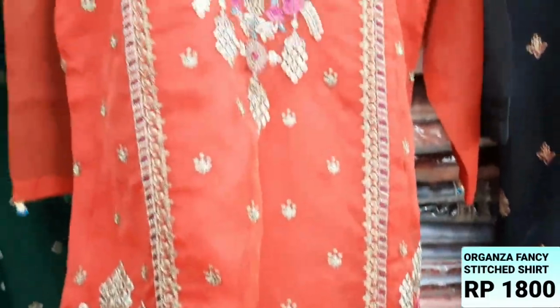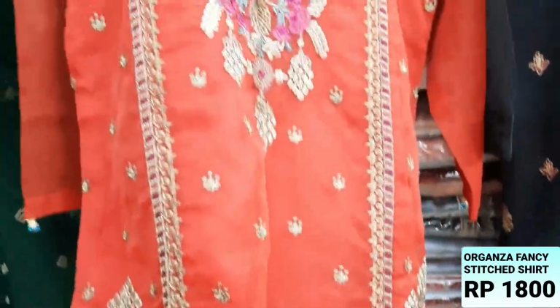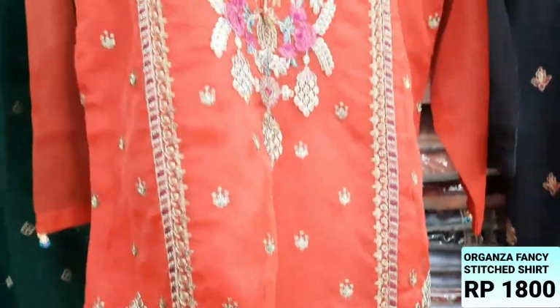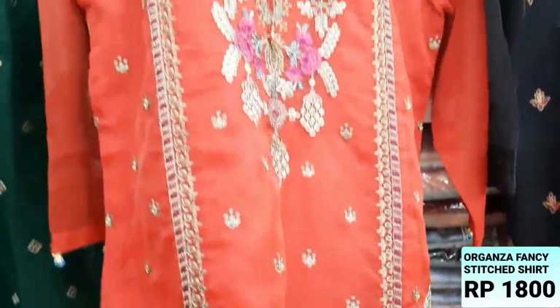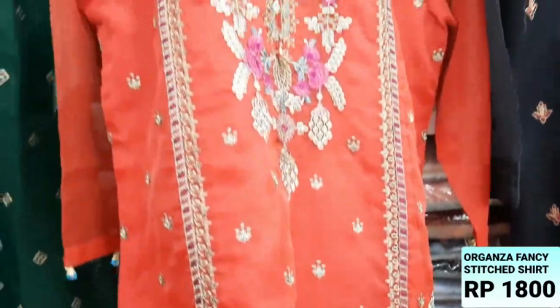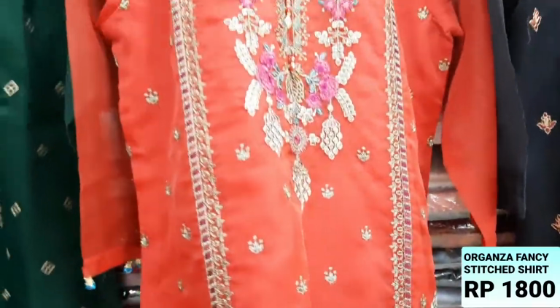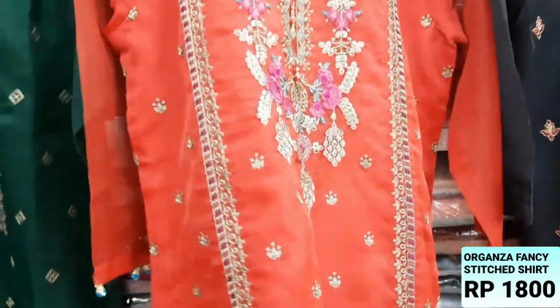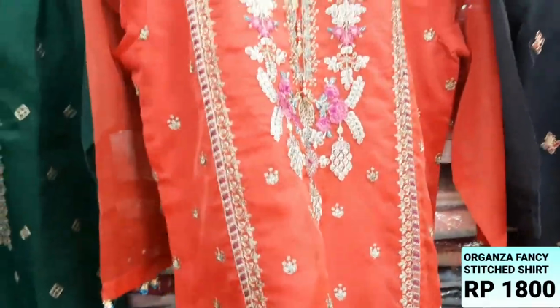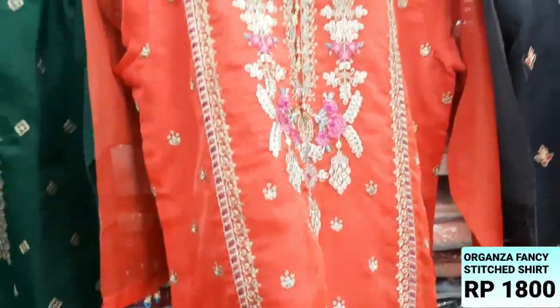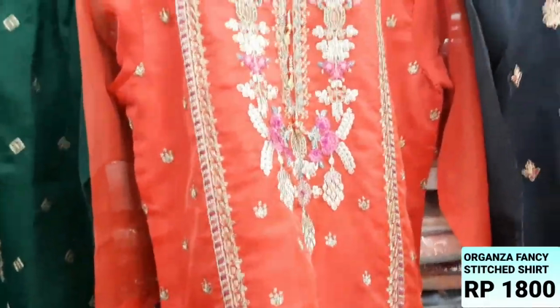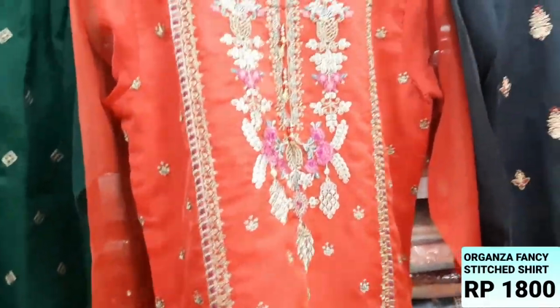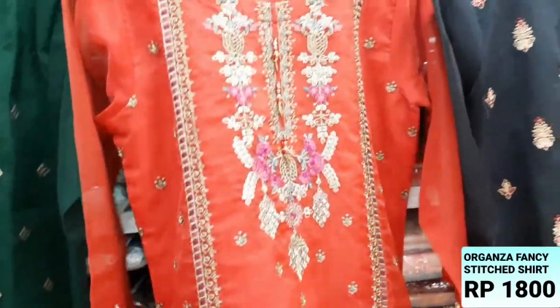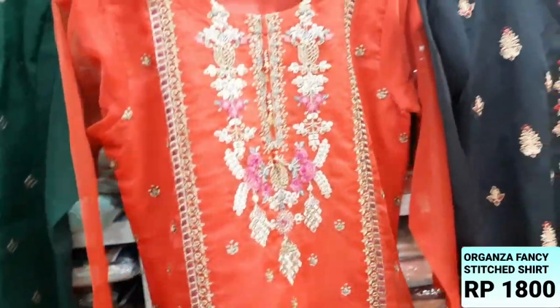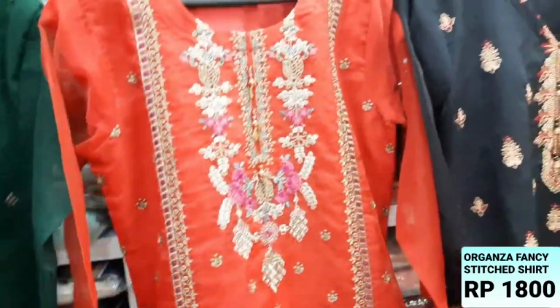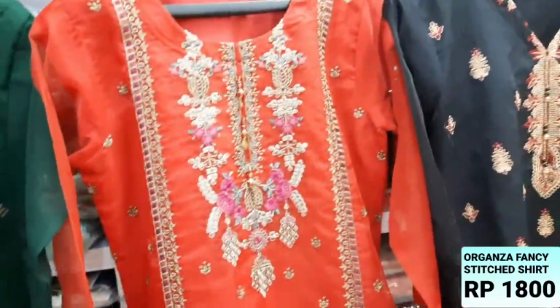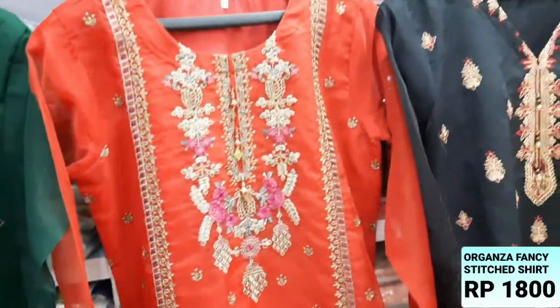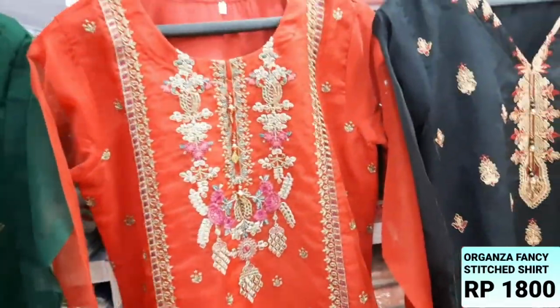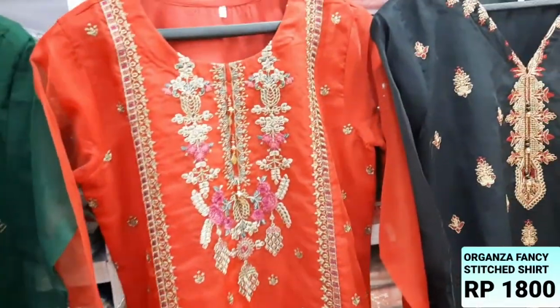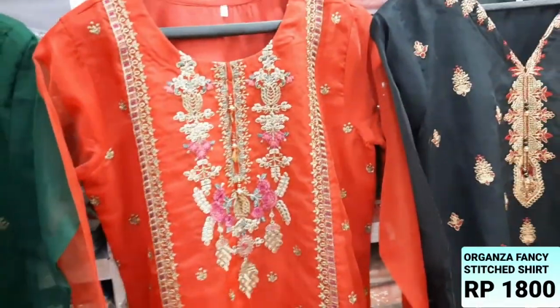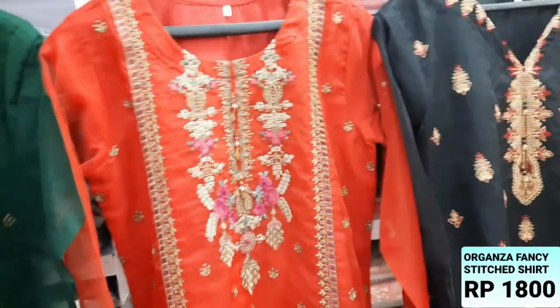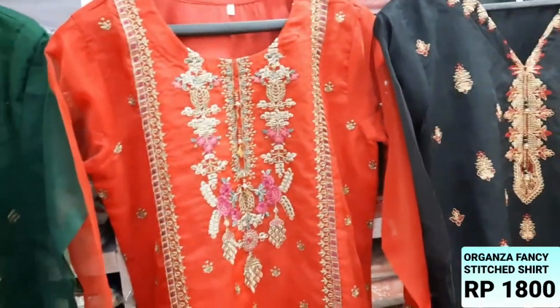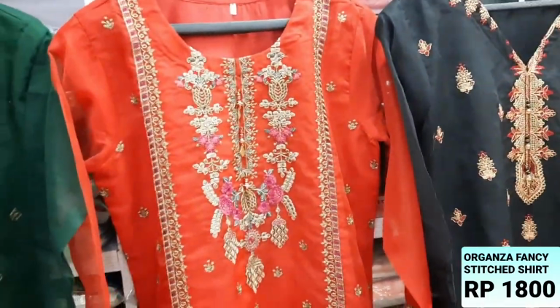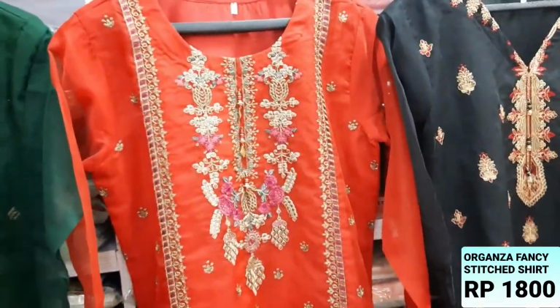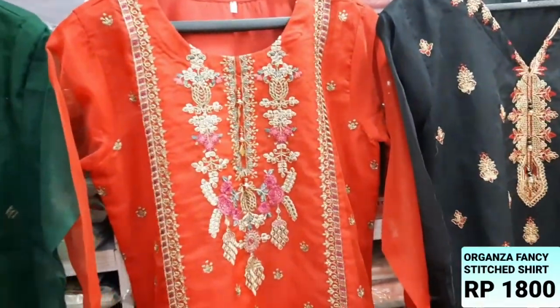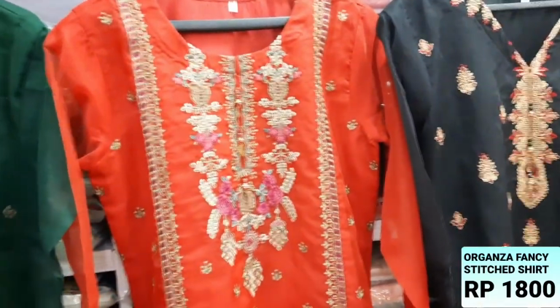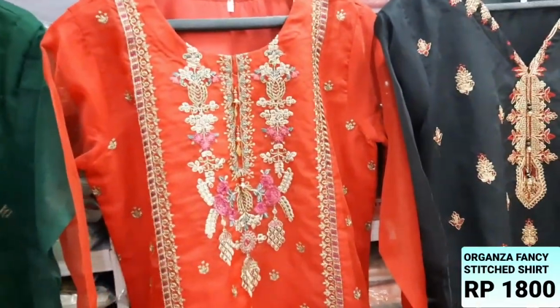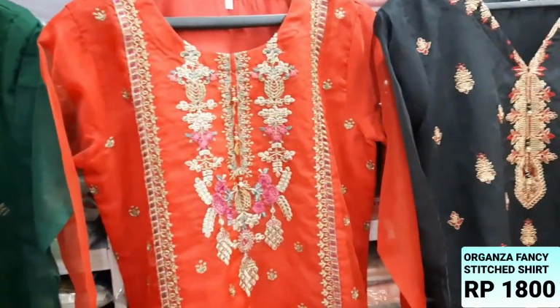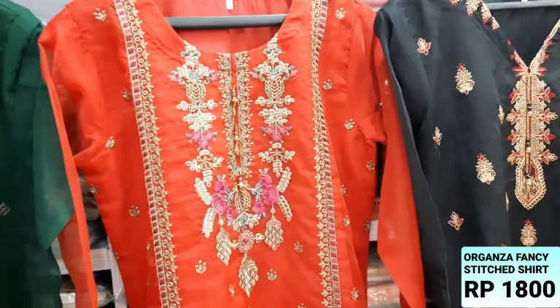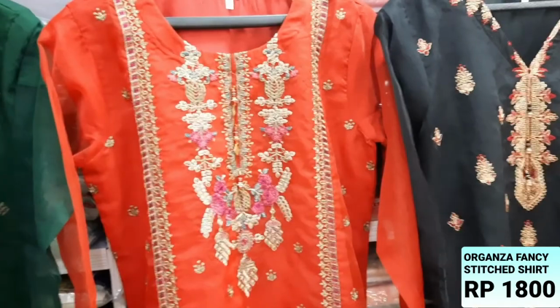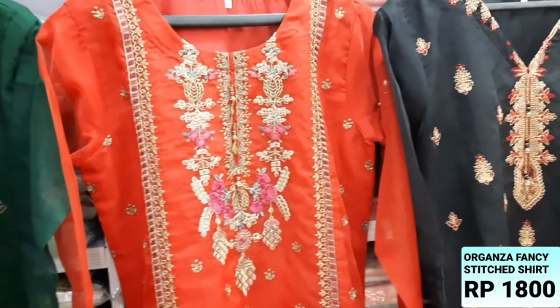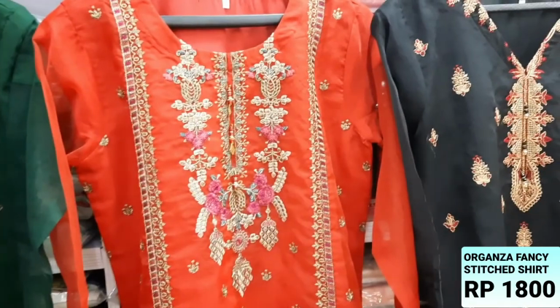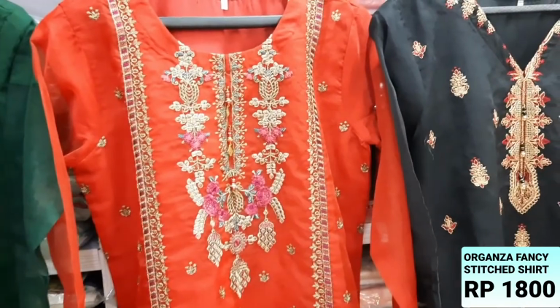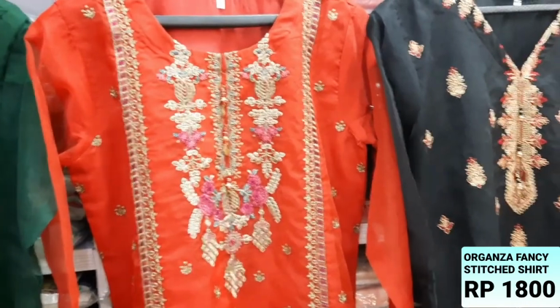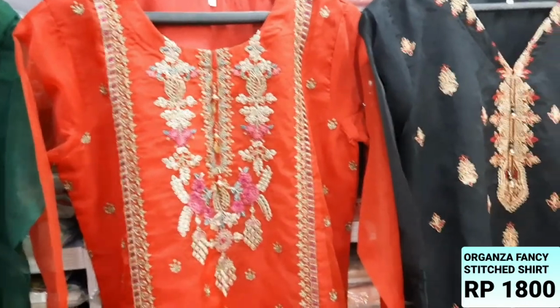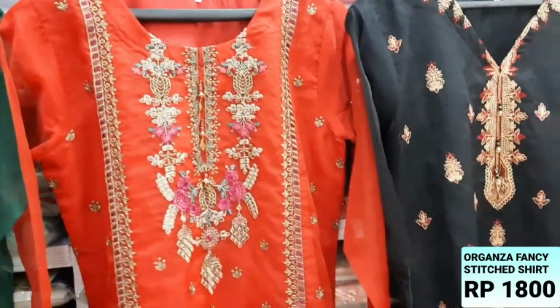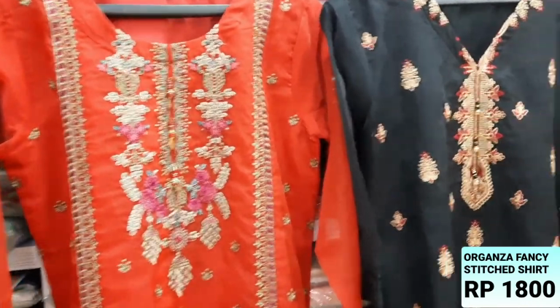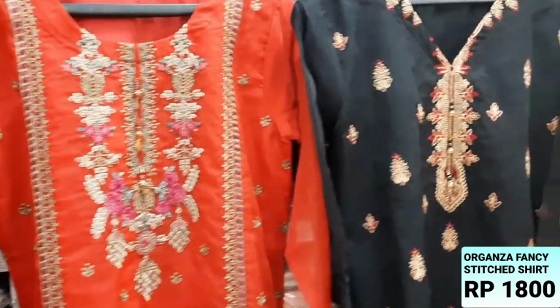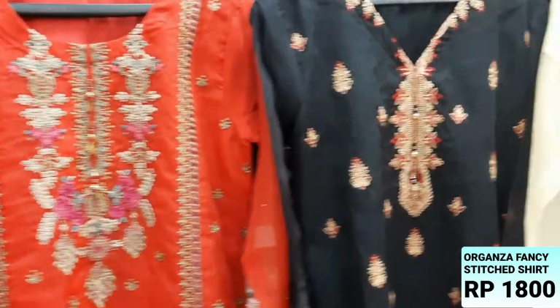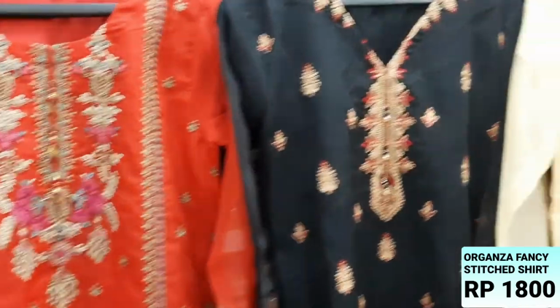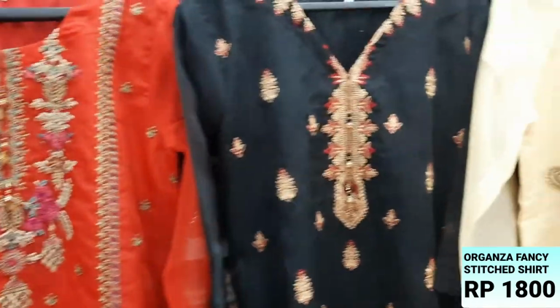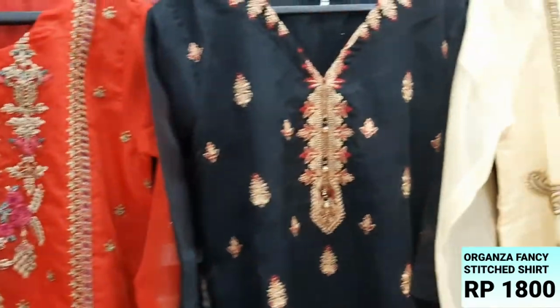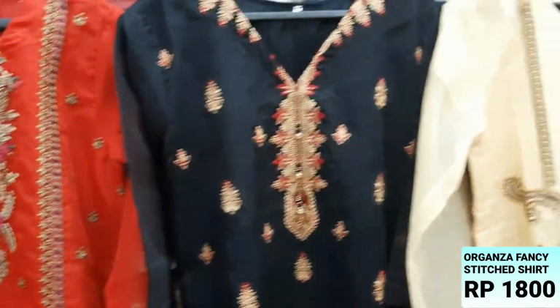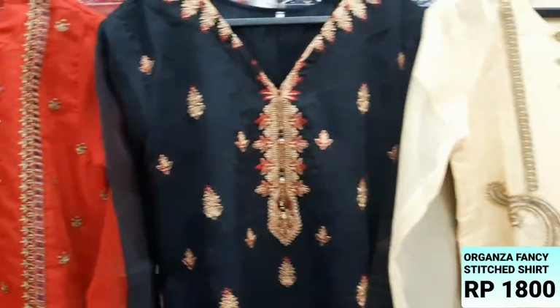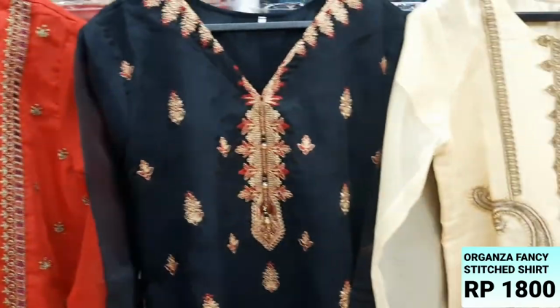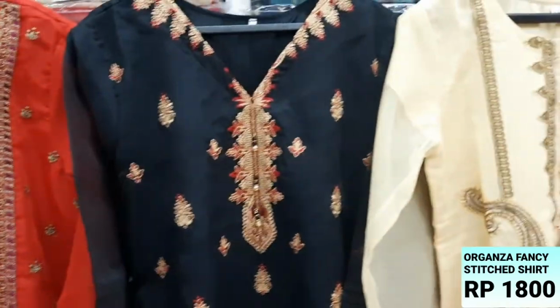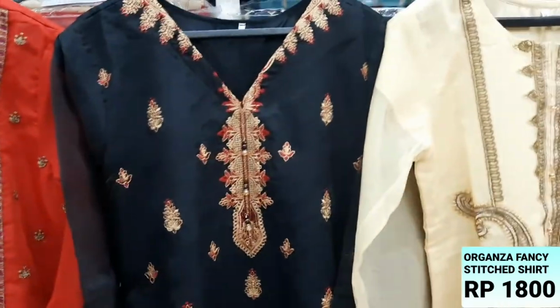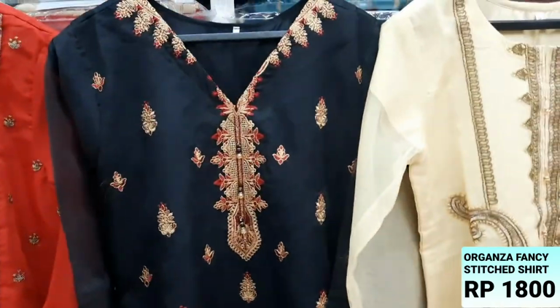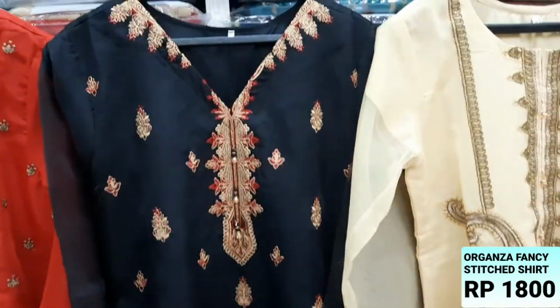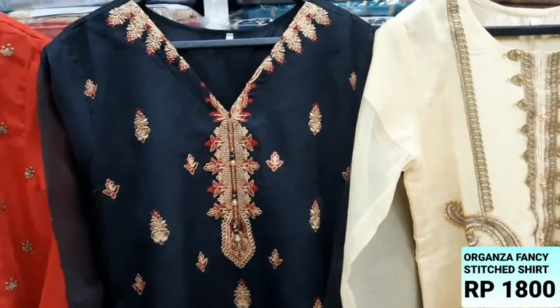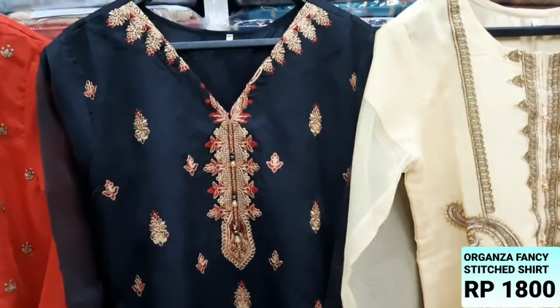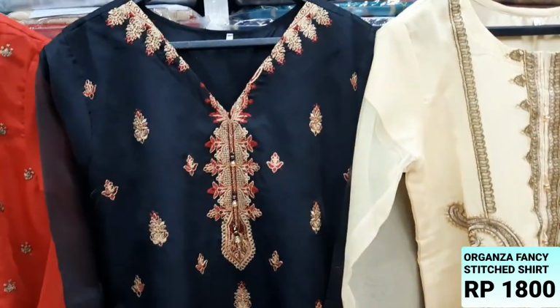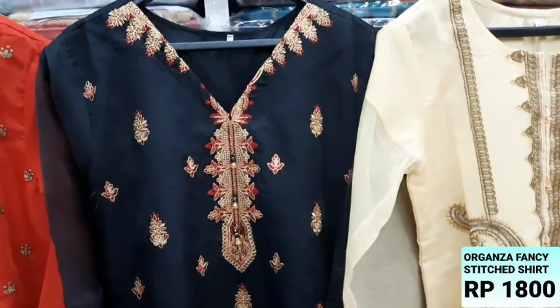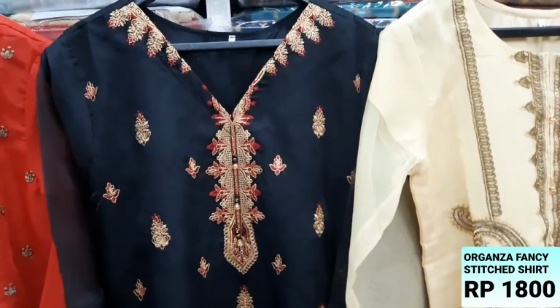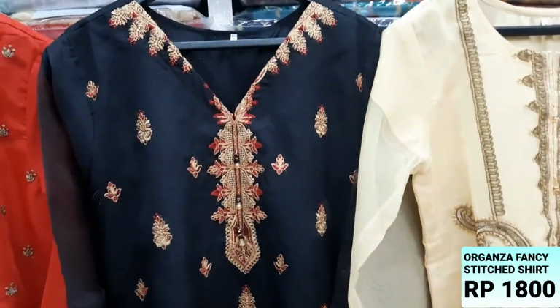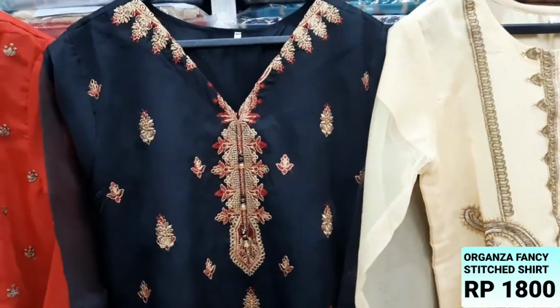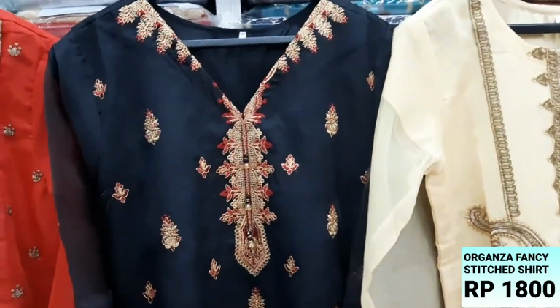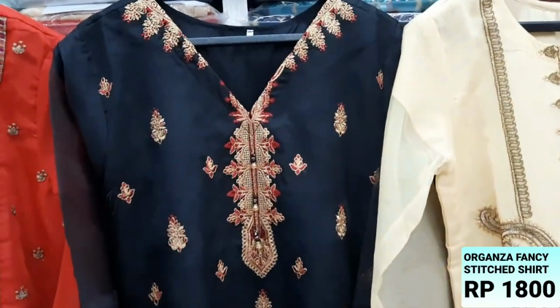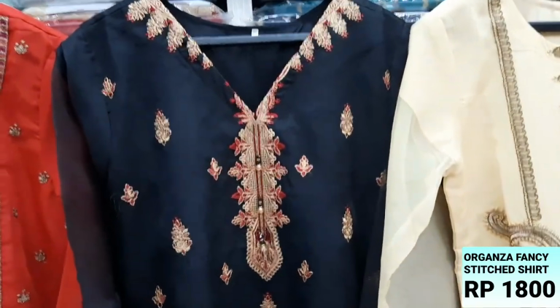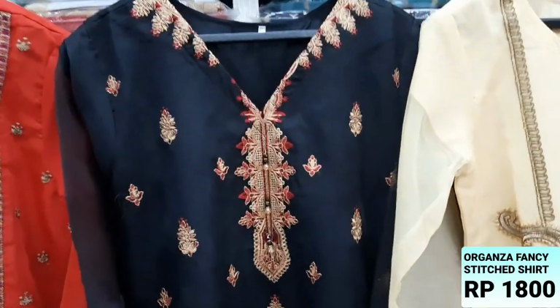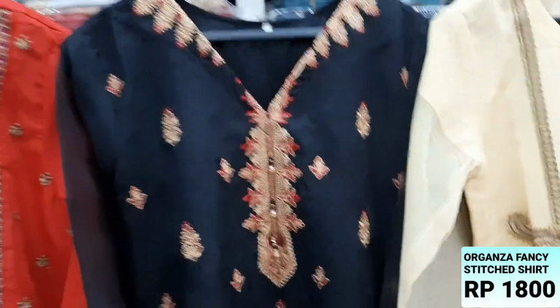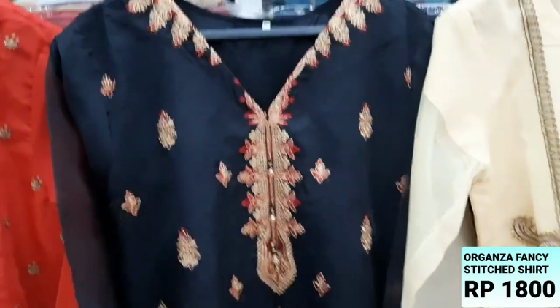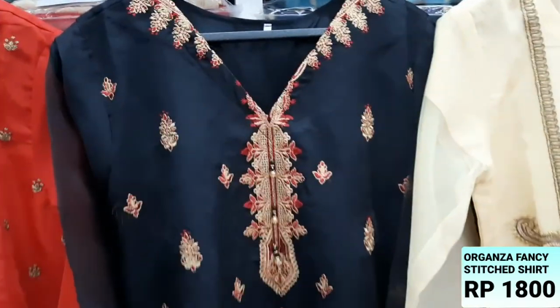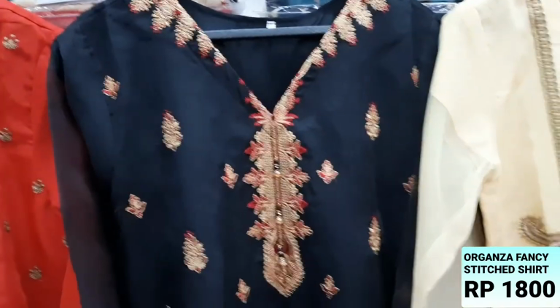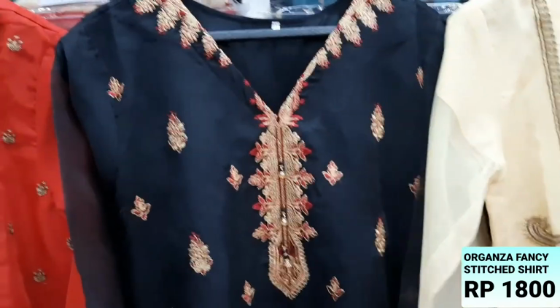They are made in the Organza fabric and made with fancy embroidery. This is the front color black.